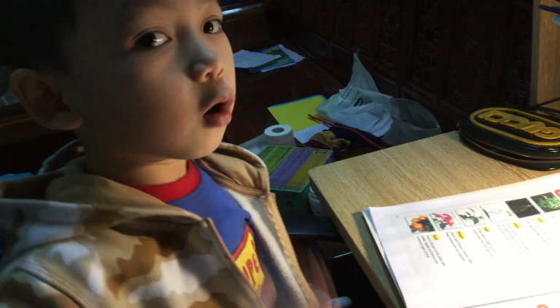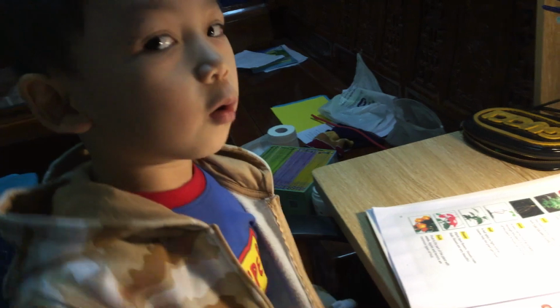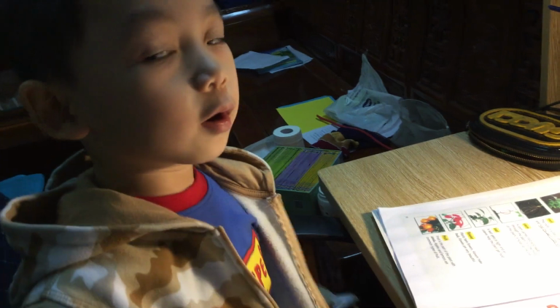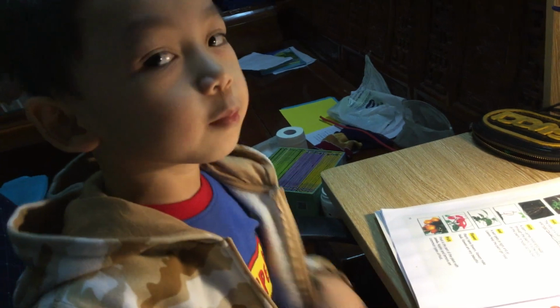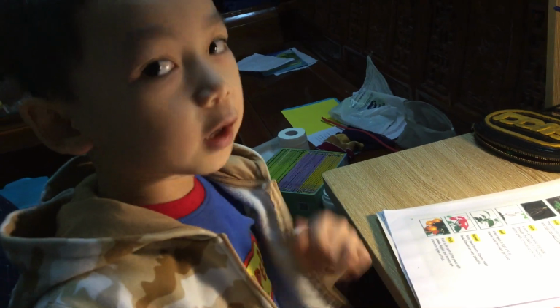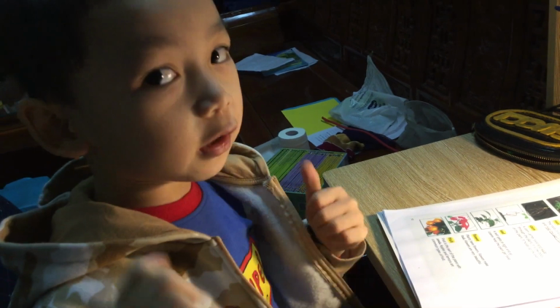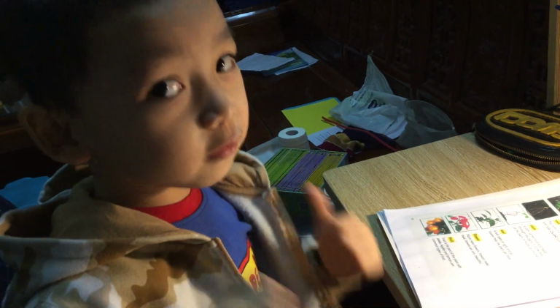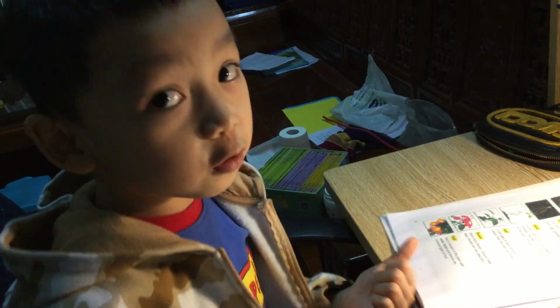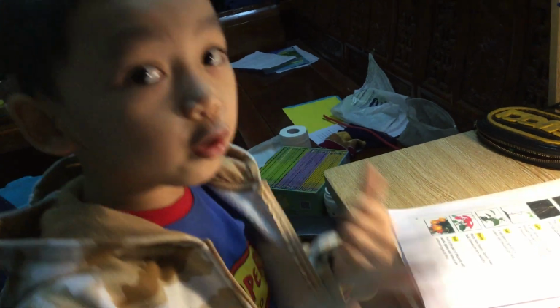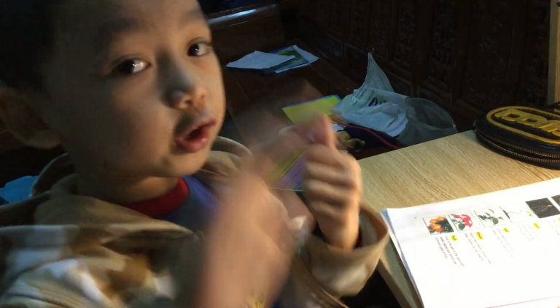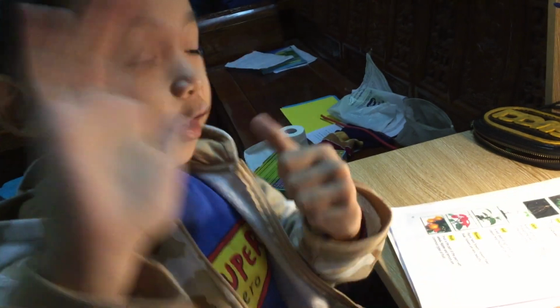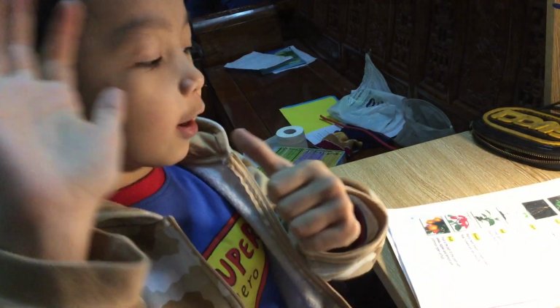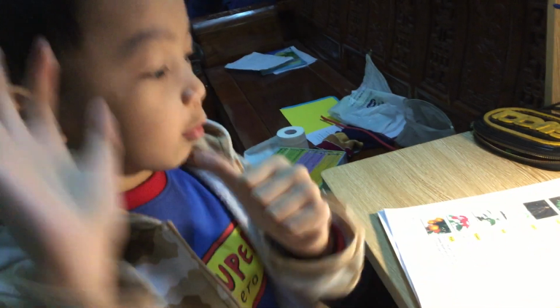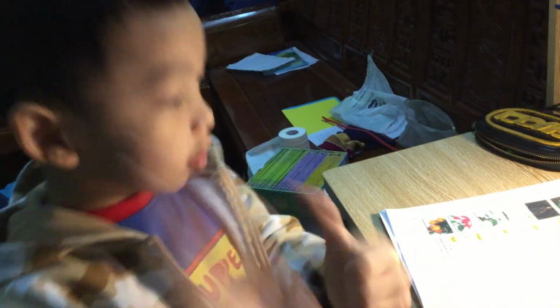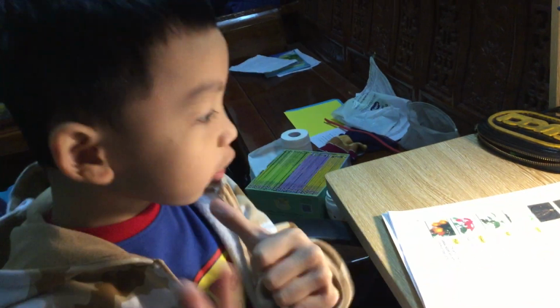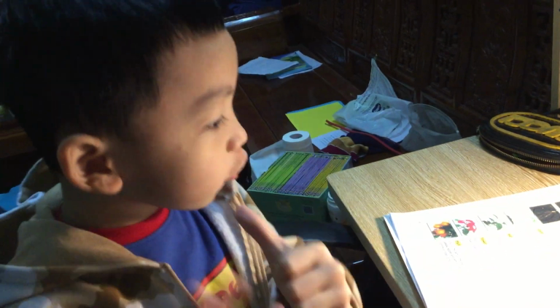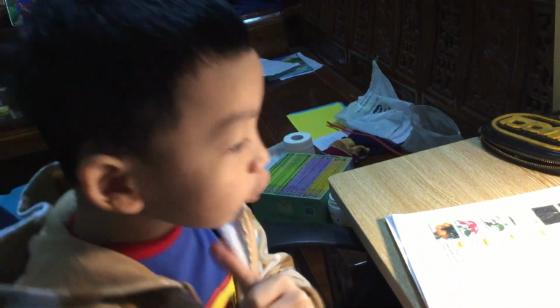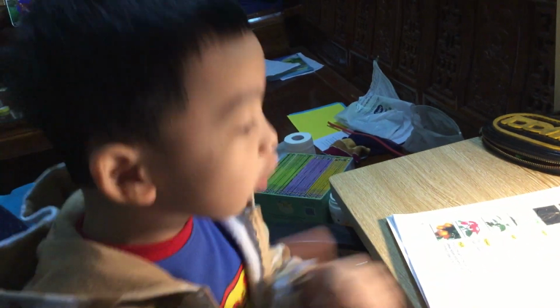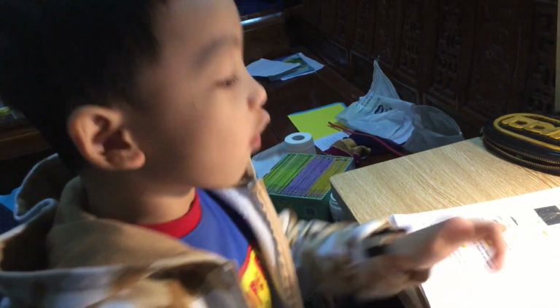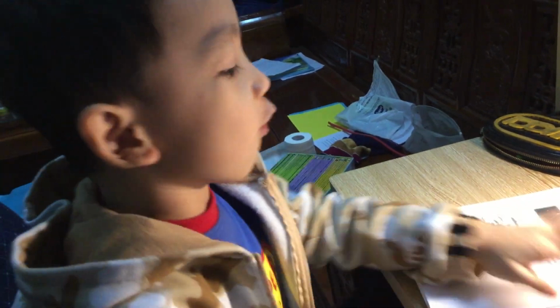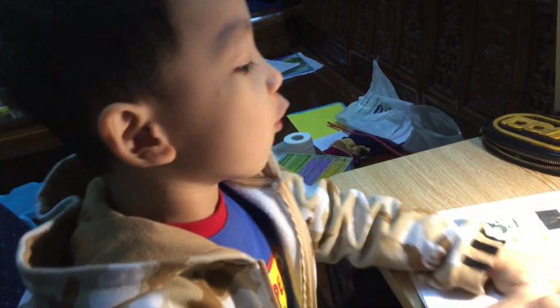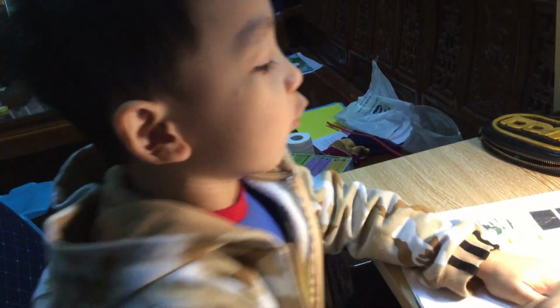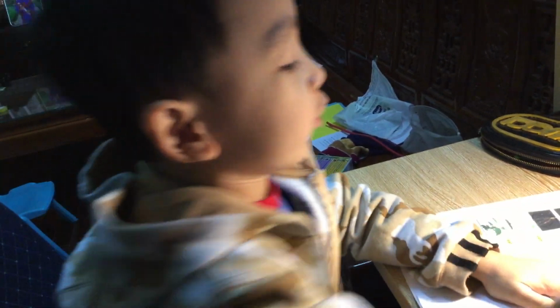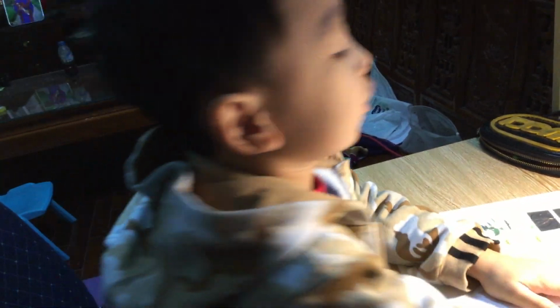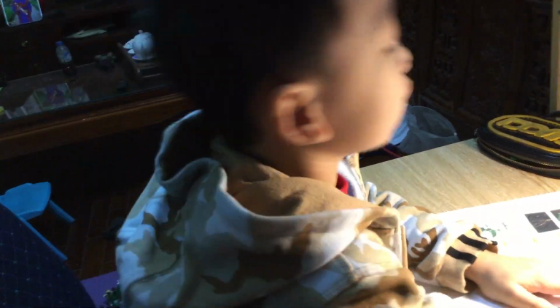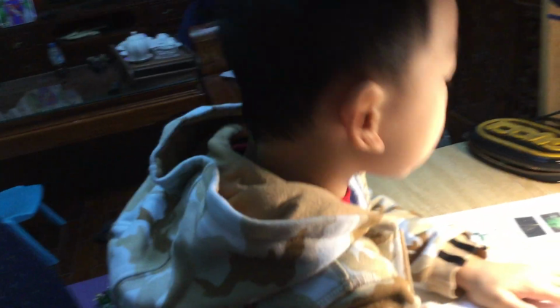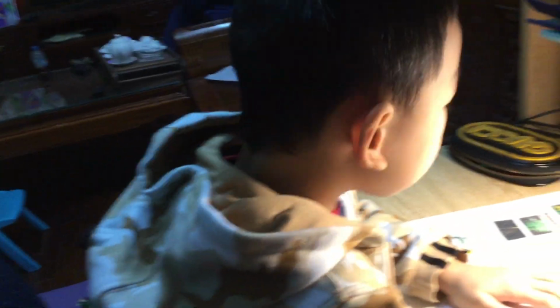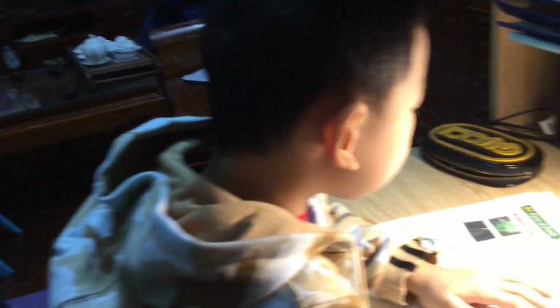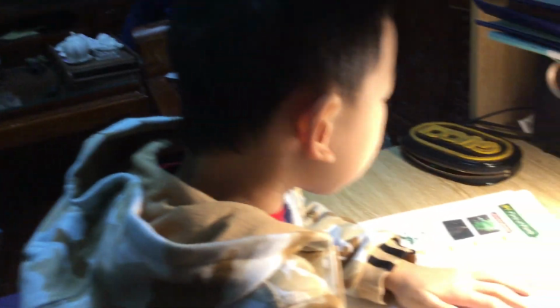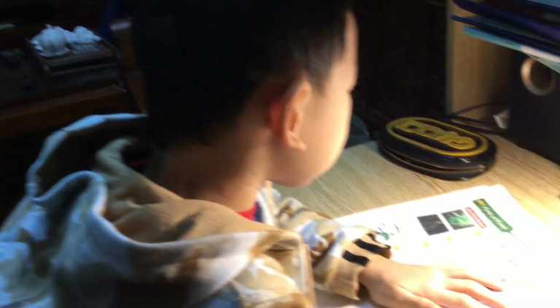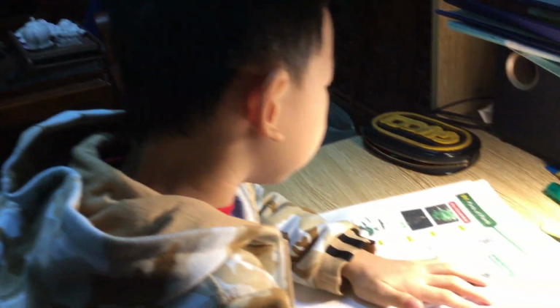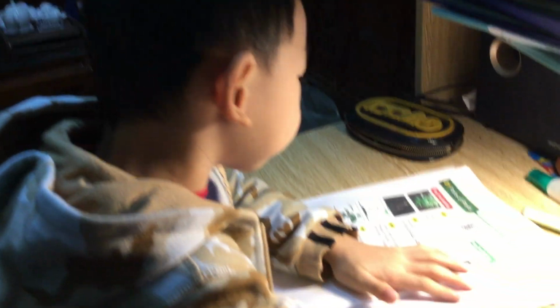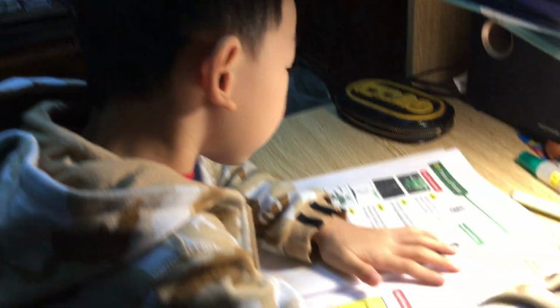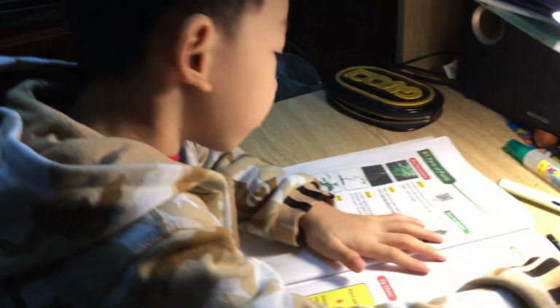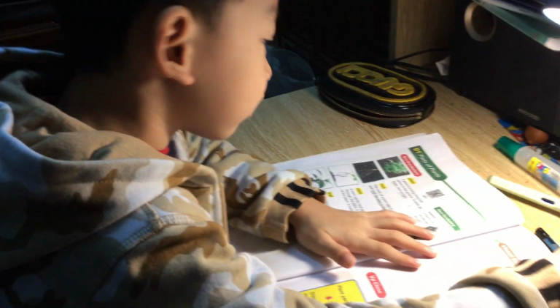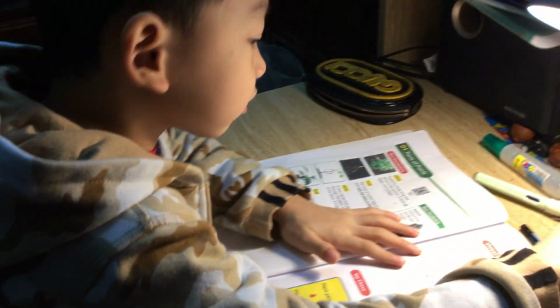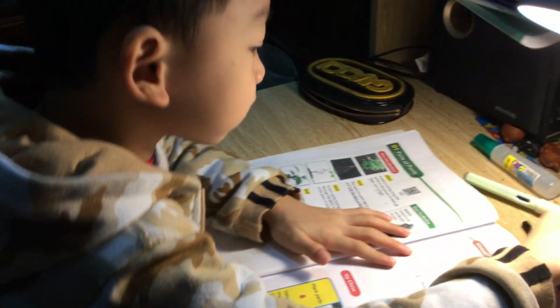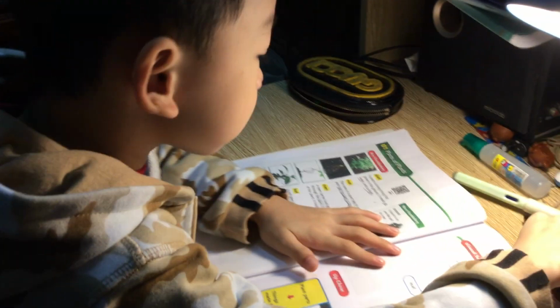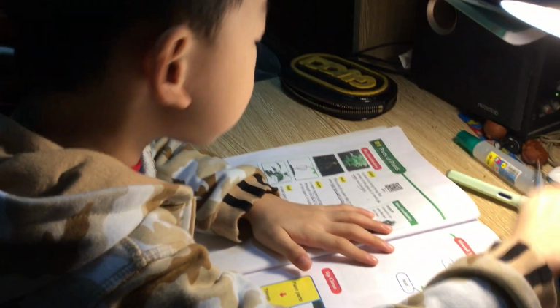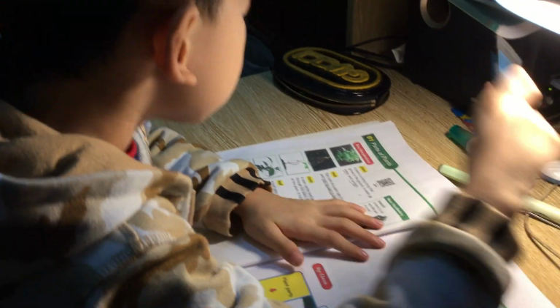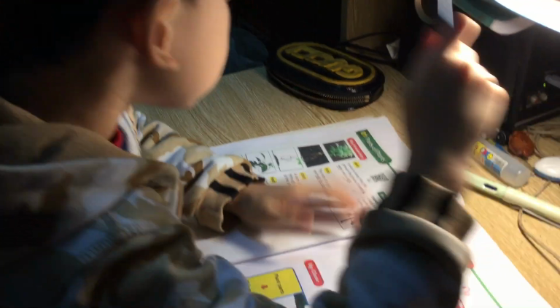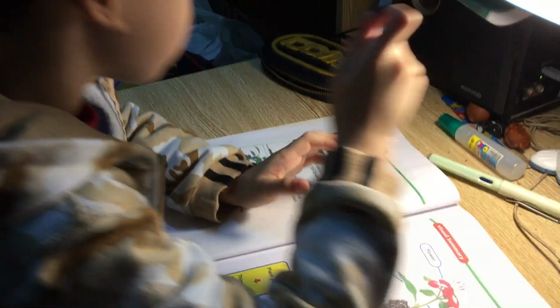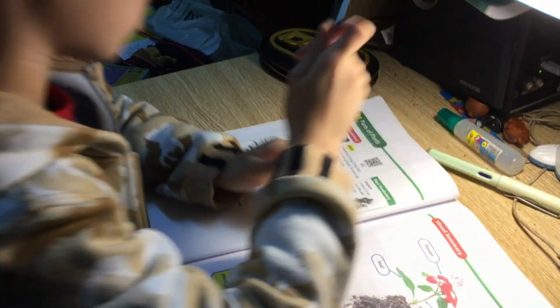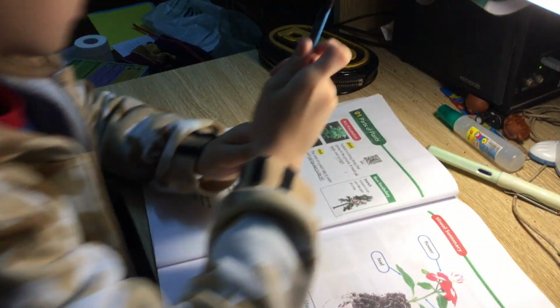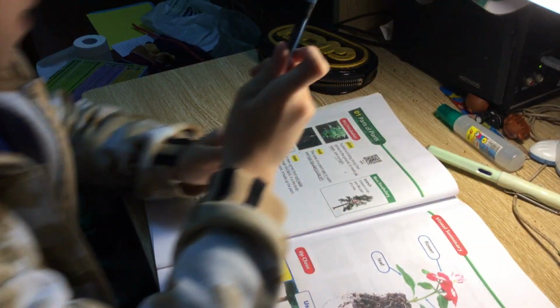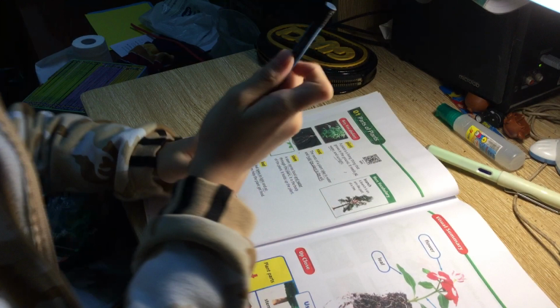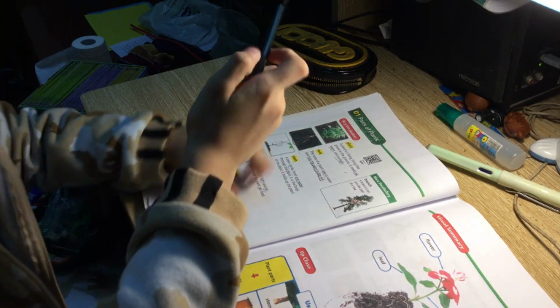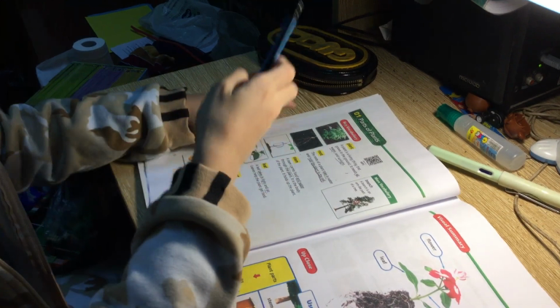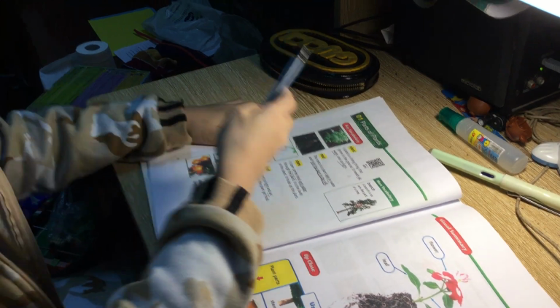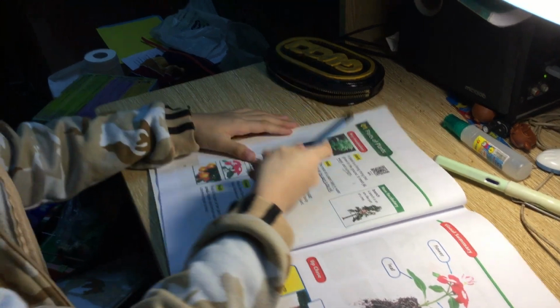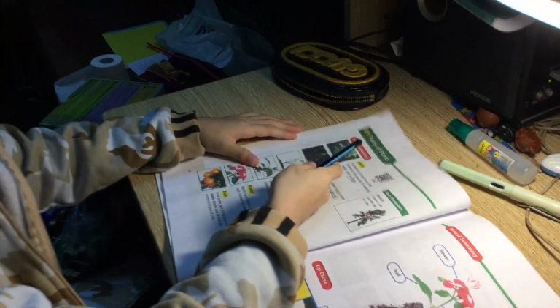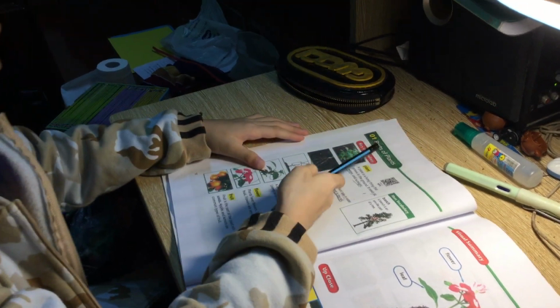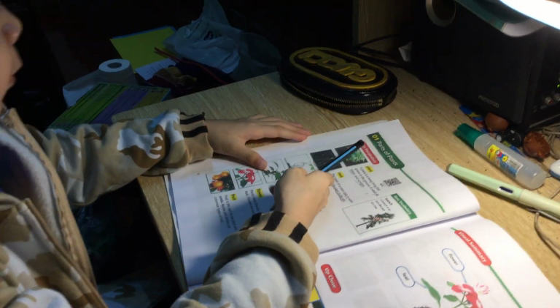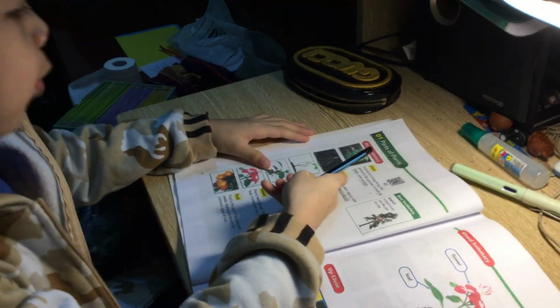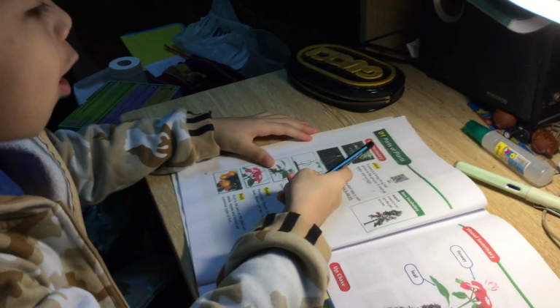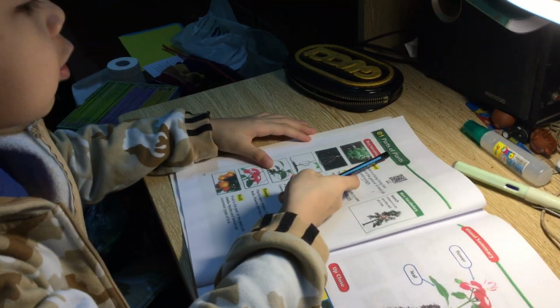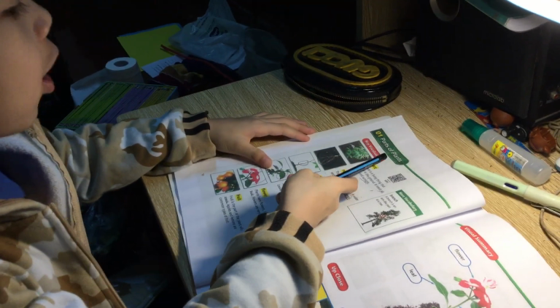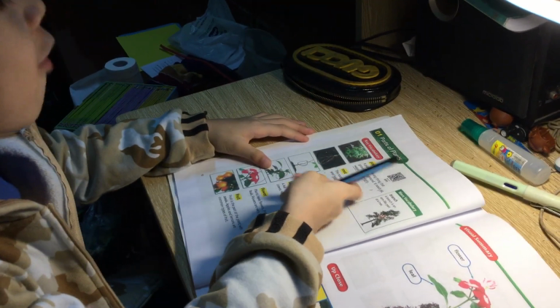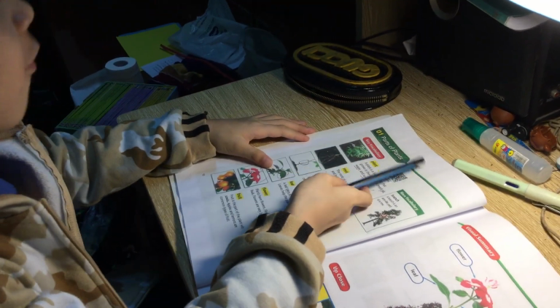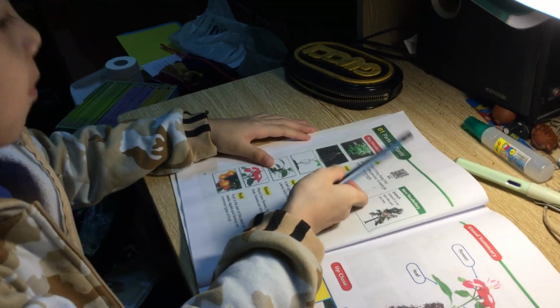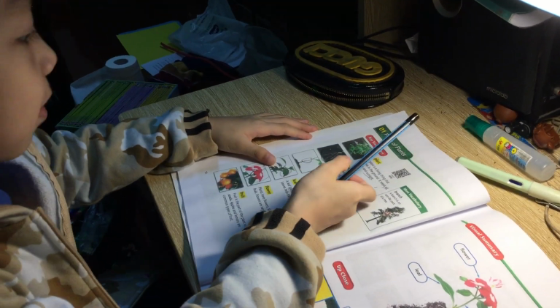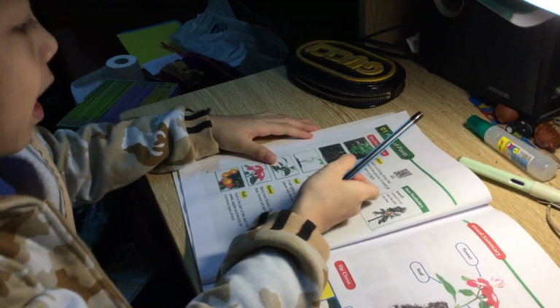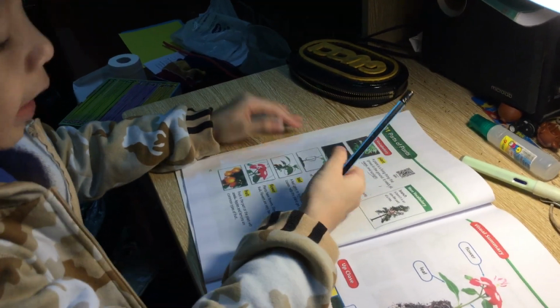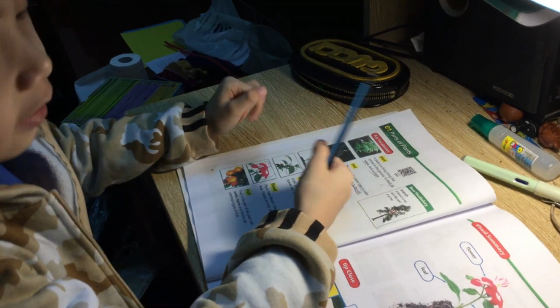Hello everyone, my name is Tony. I'm 6 years old, and I am going to talk about parts of plants.